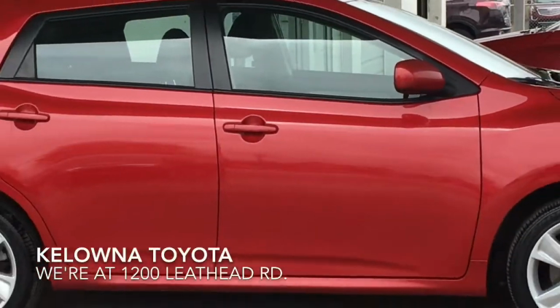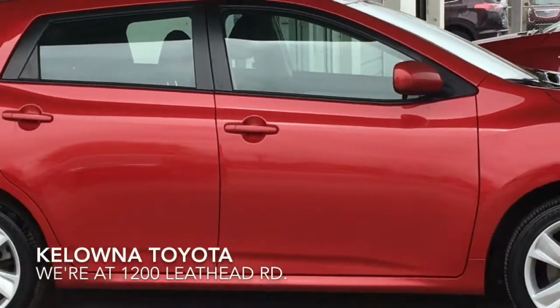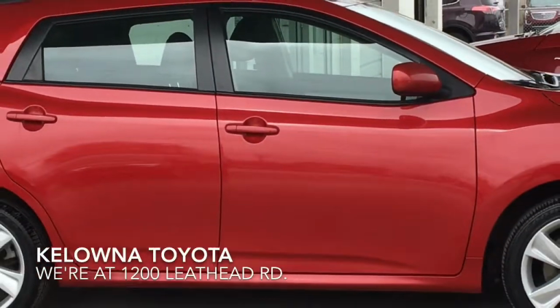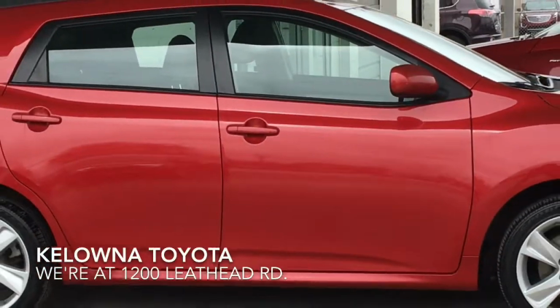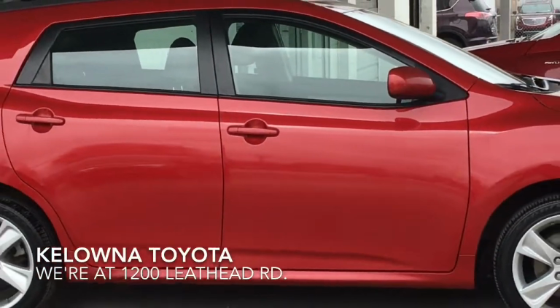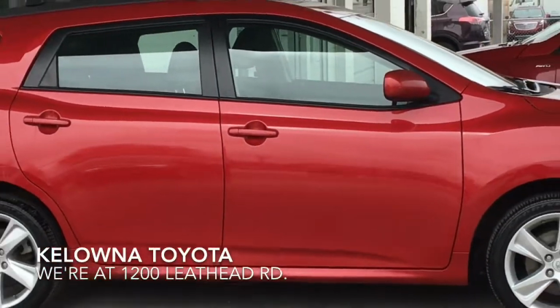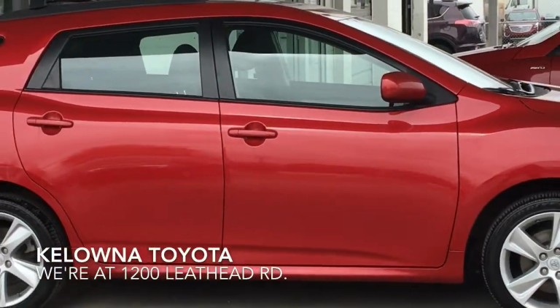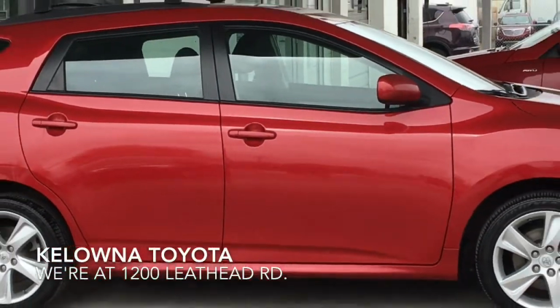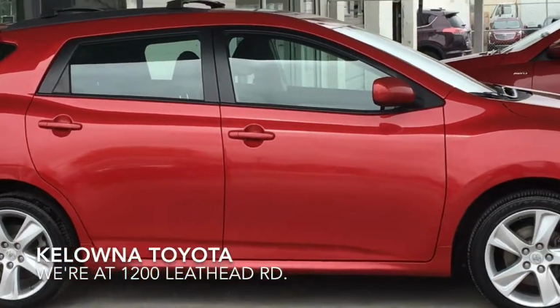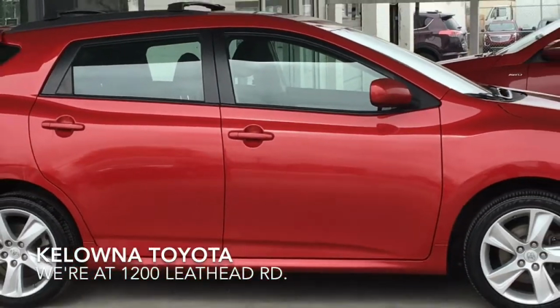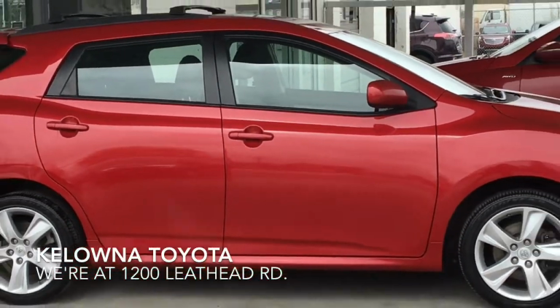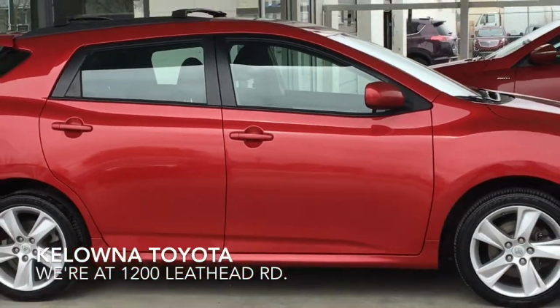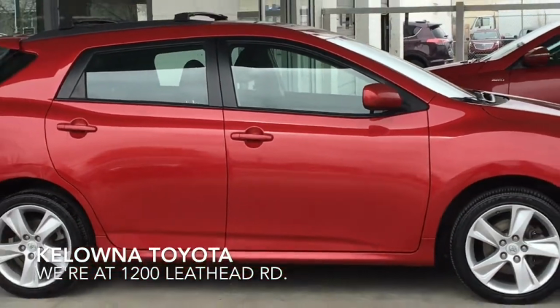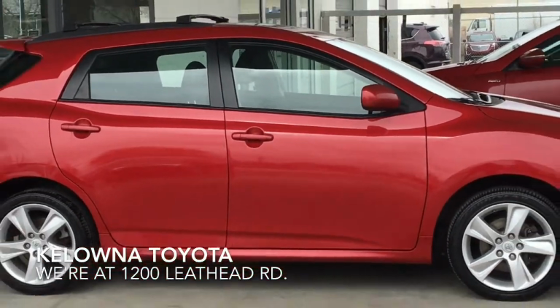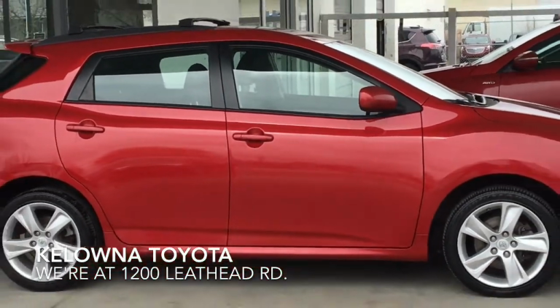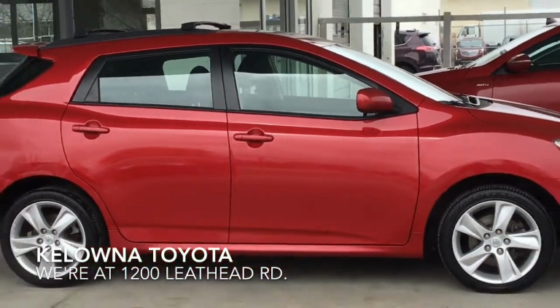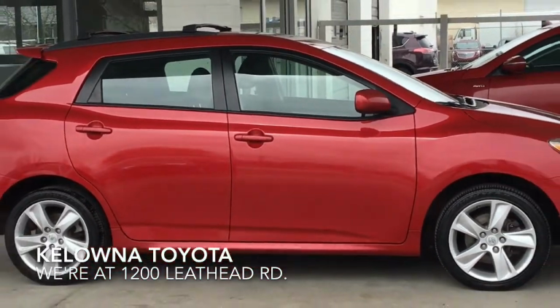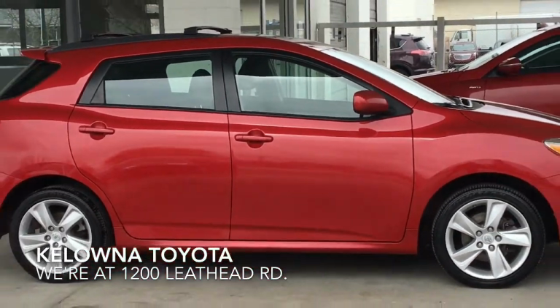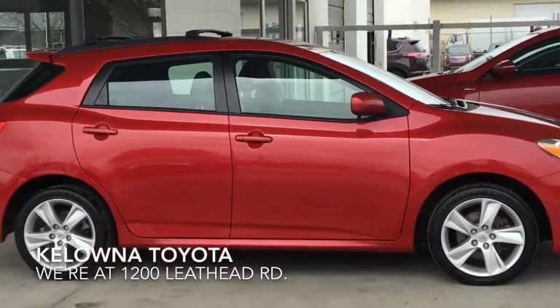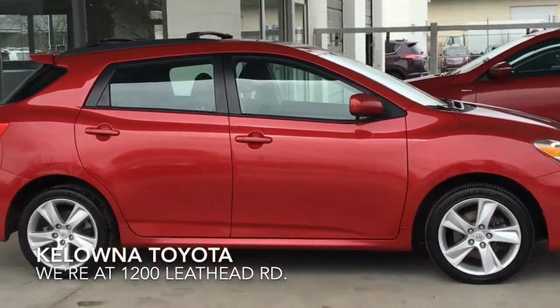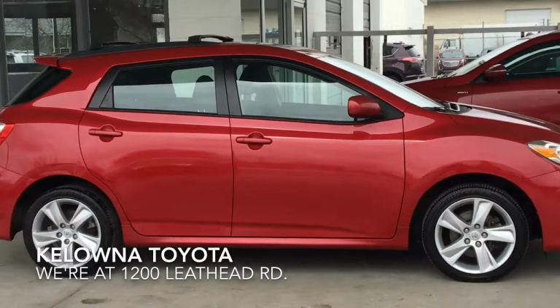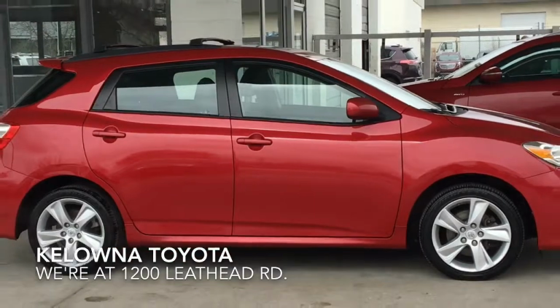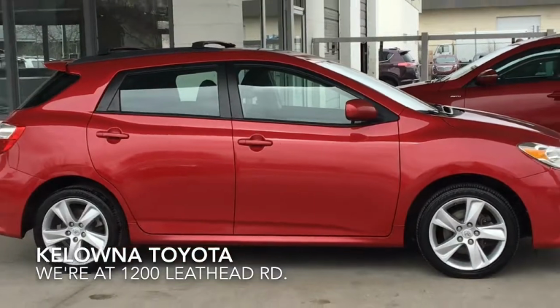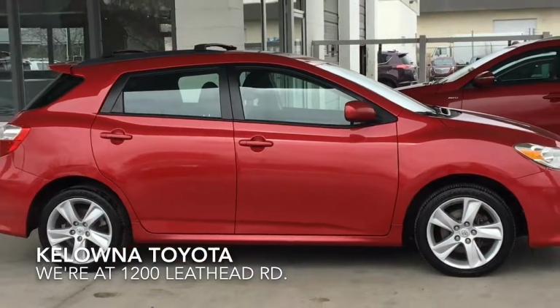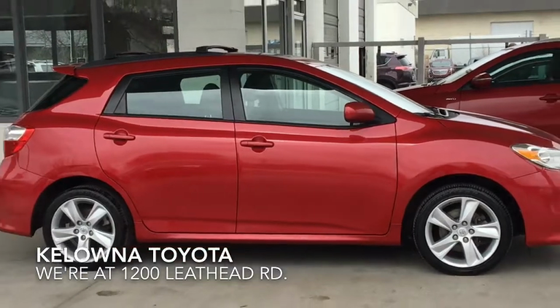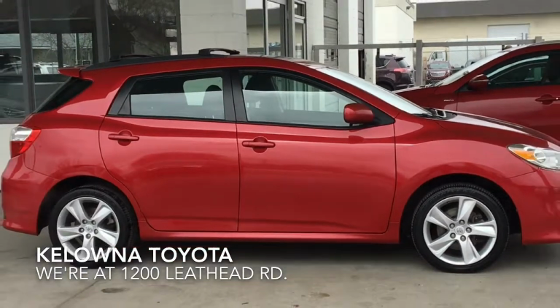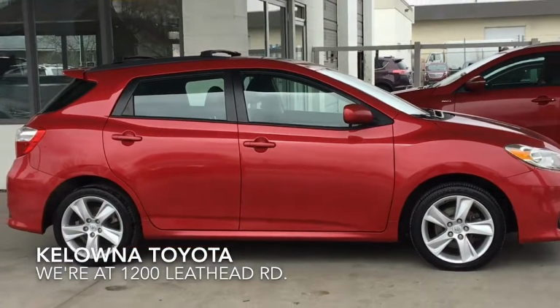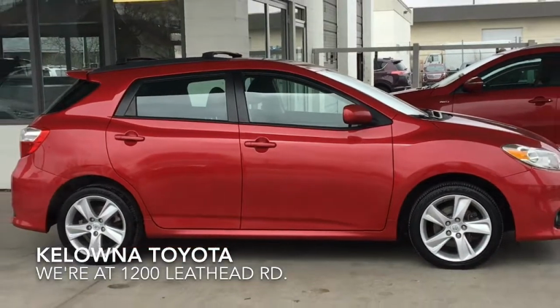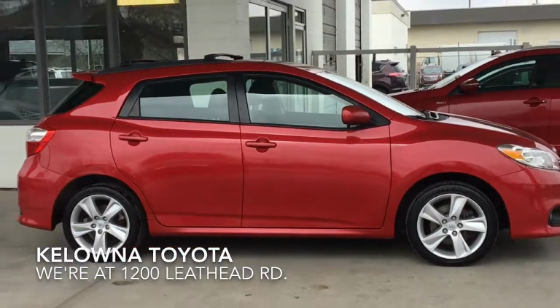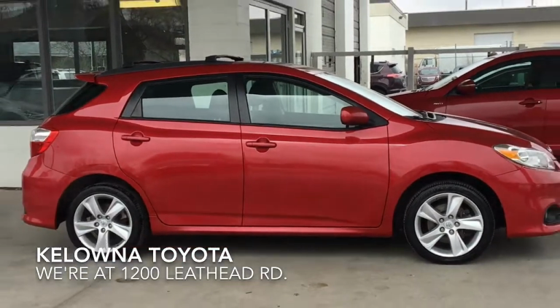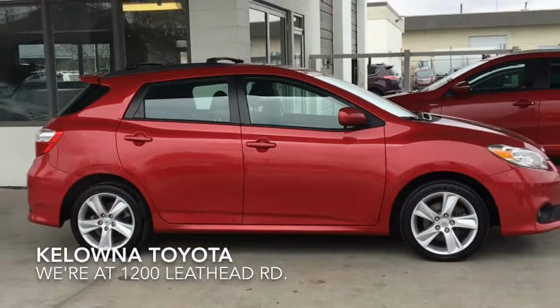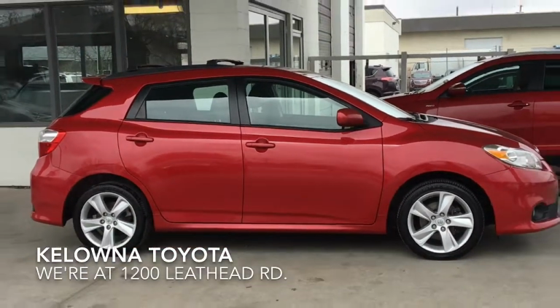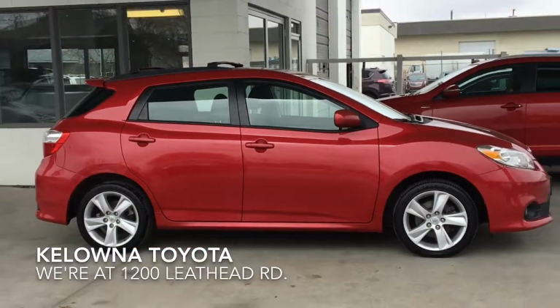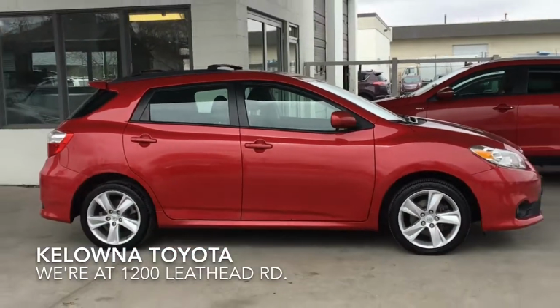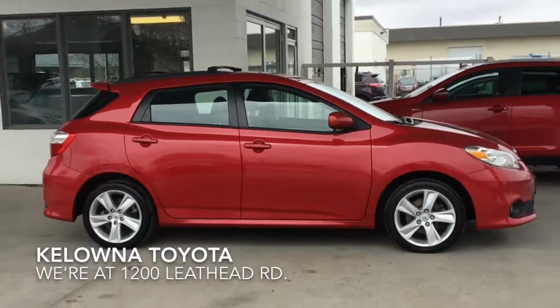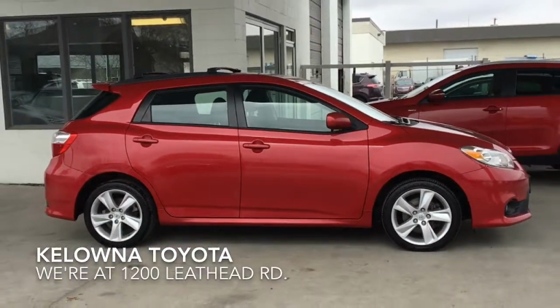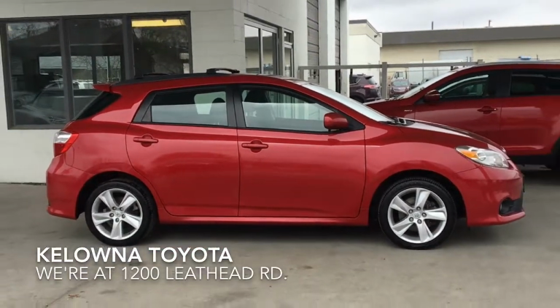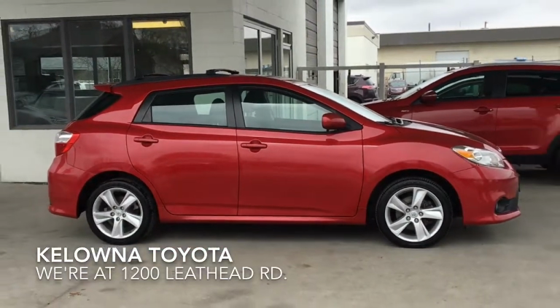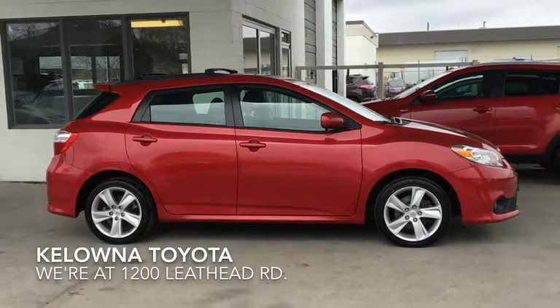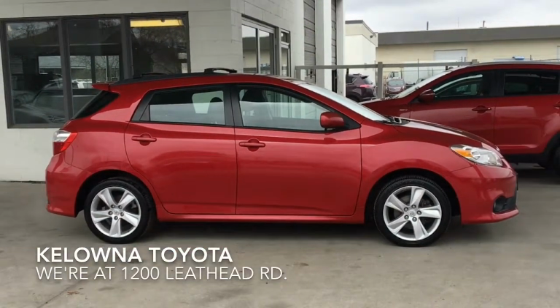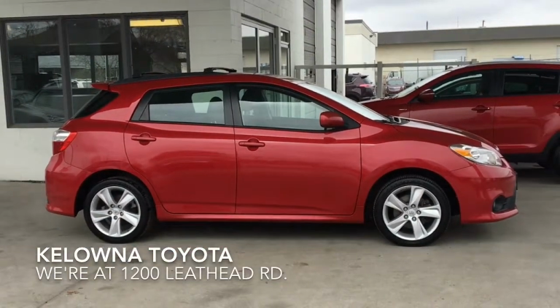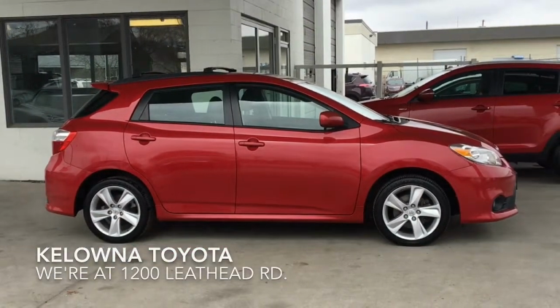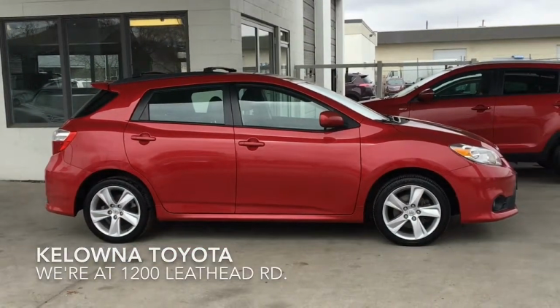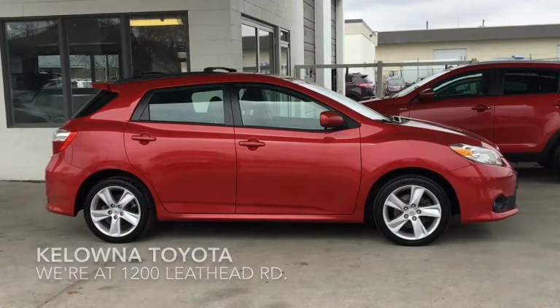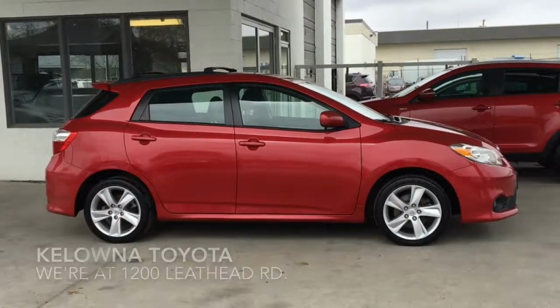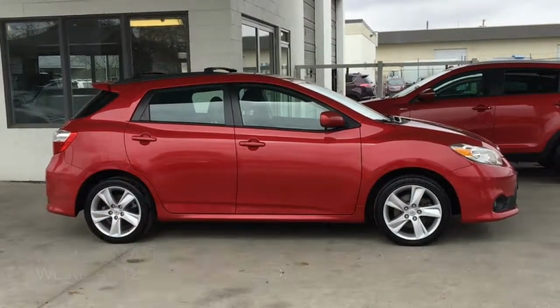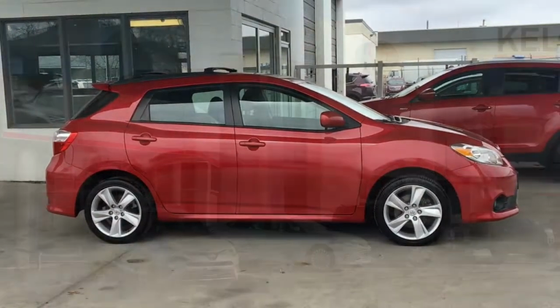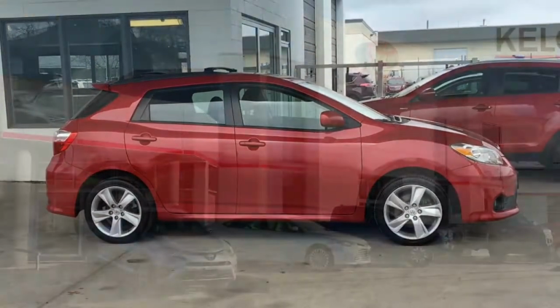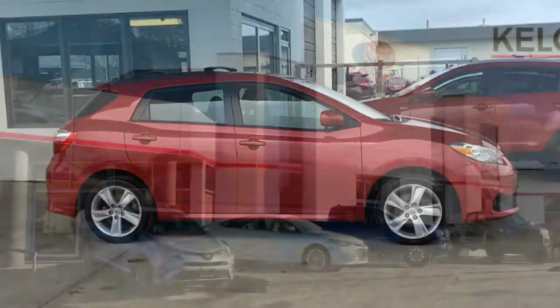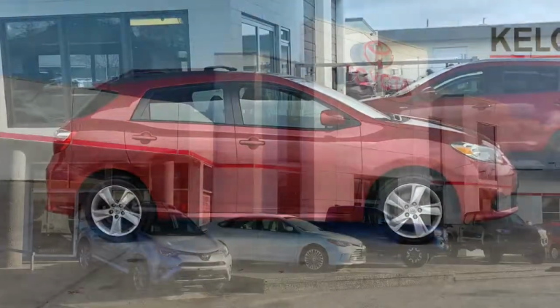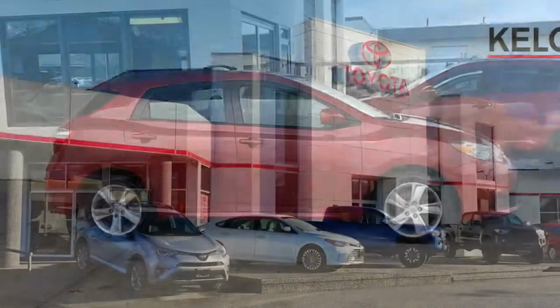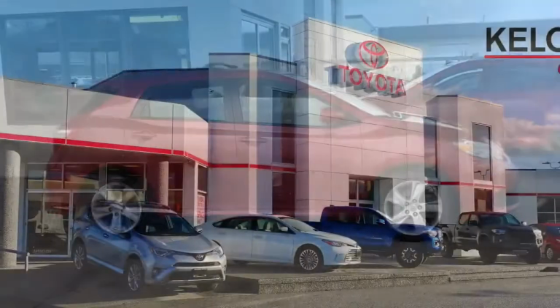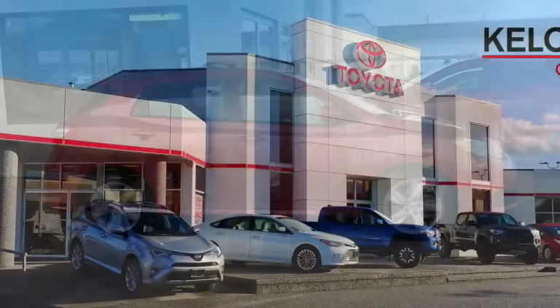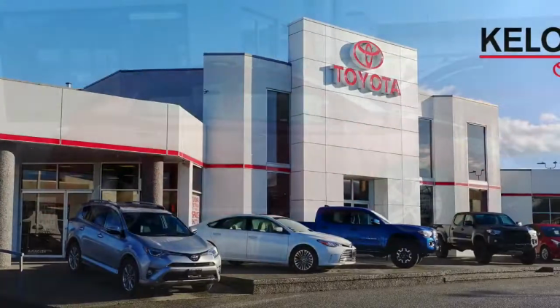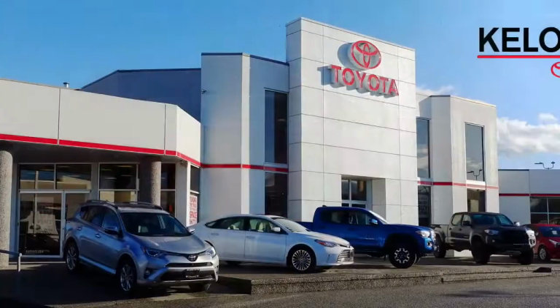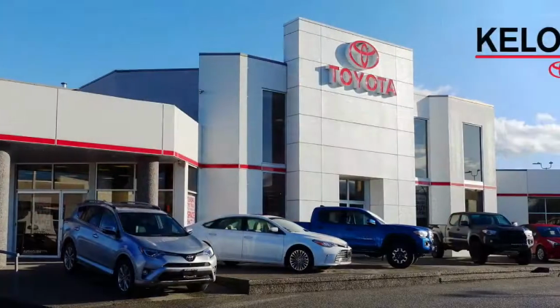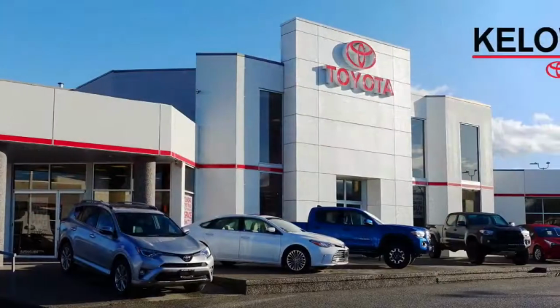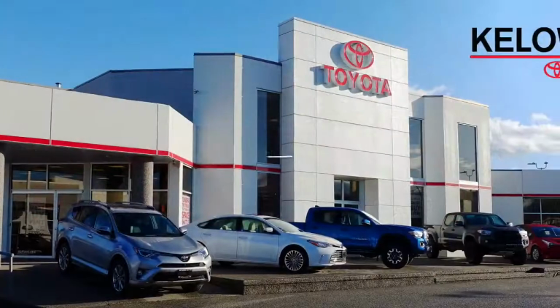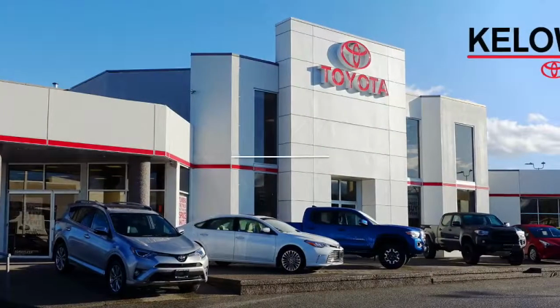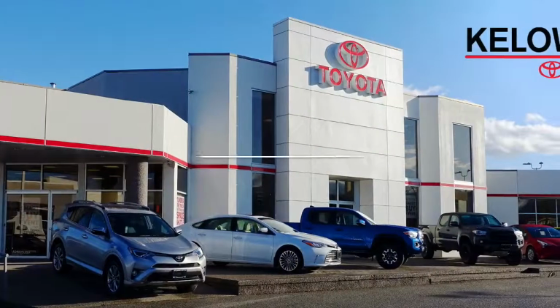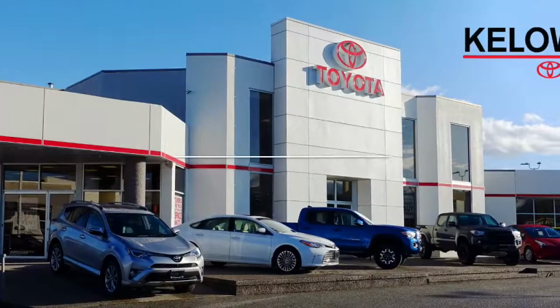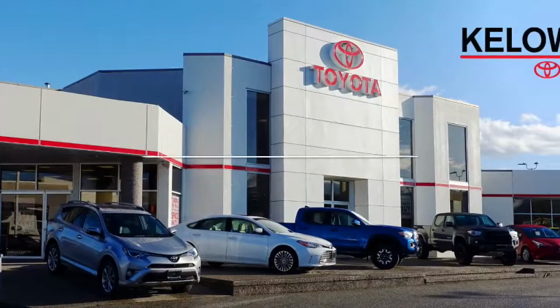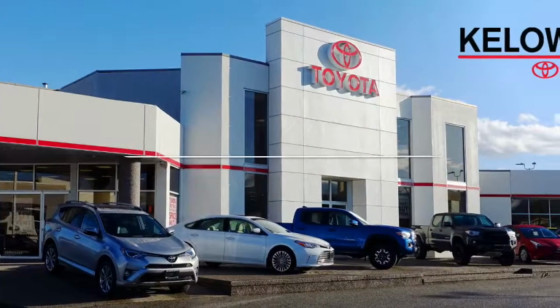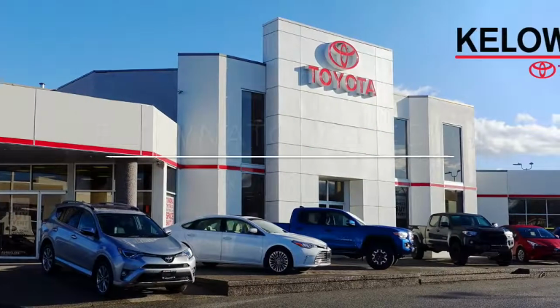Don't wait on this one. Call today and book your test drive or stop by for a look. We're at 1200 Leith Head Road in Kelowna.